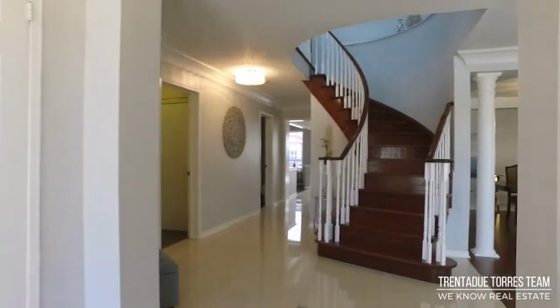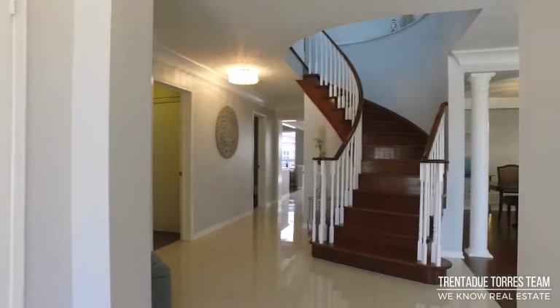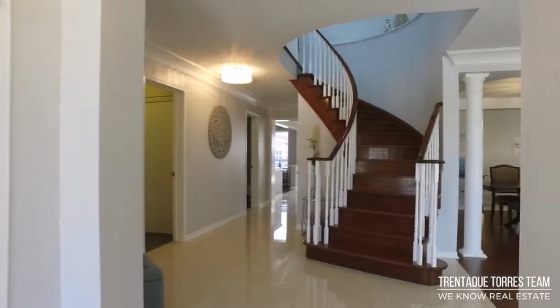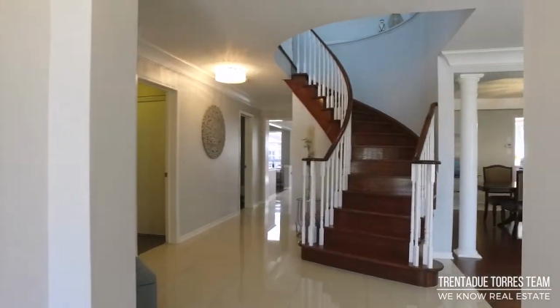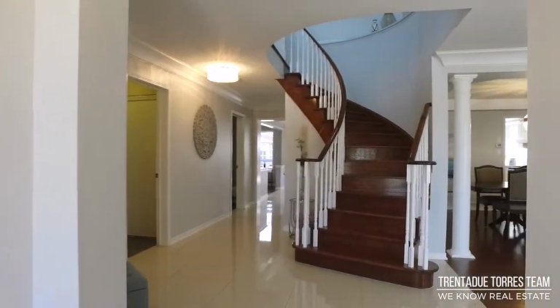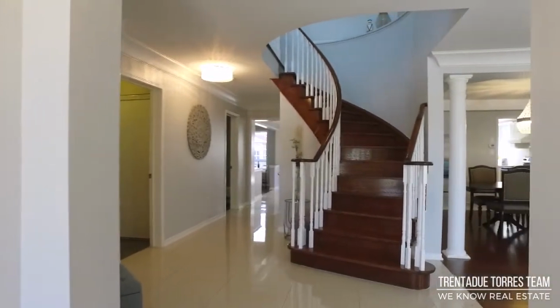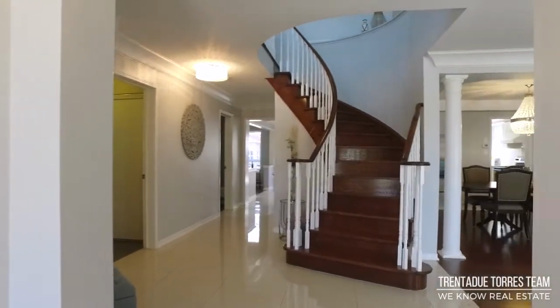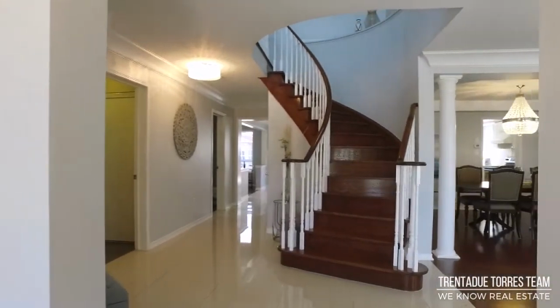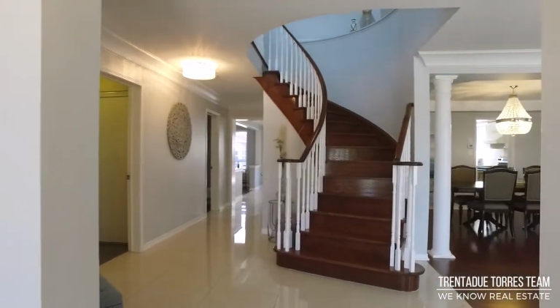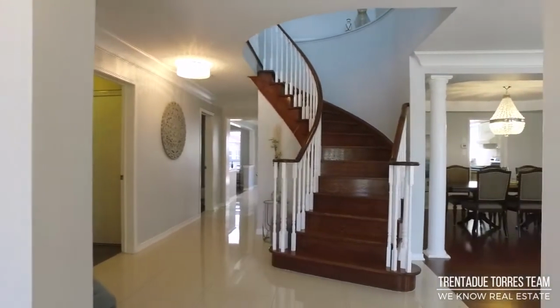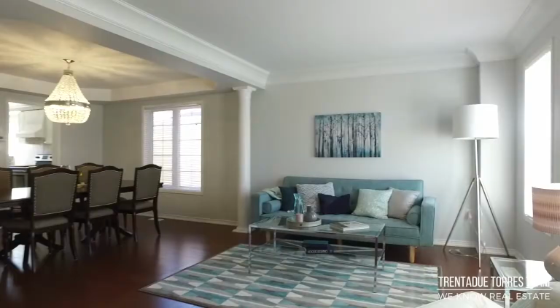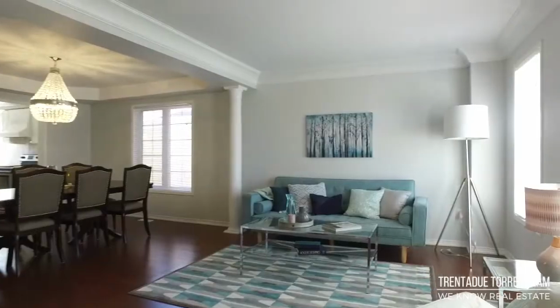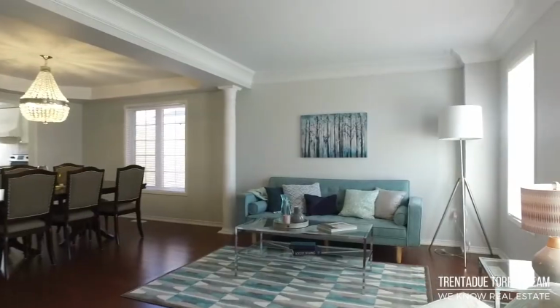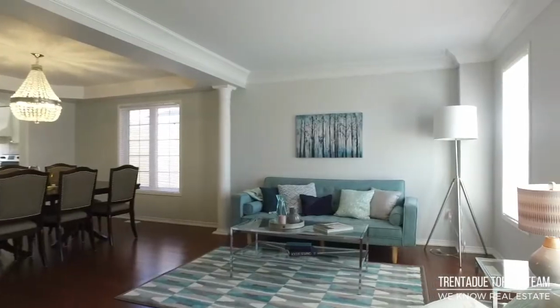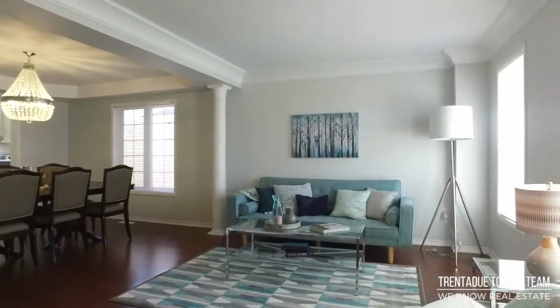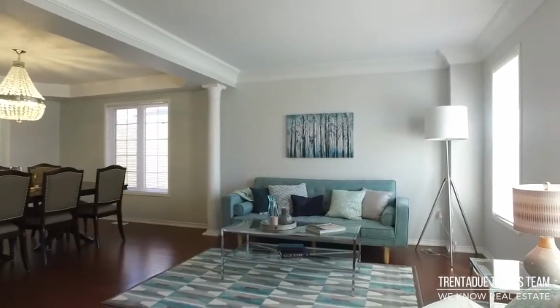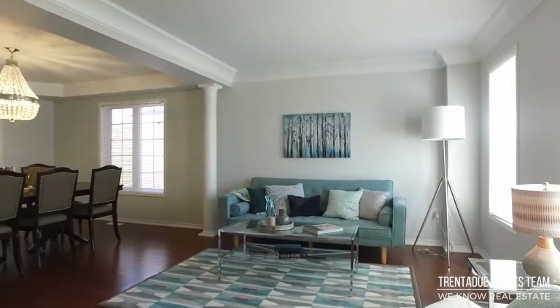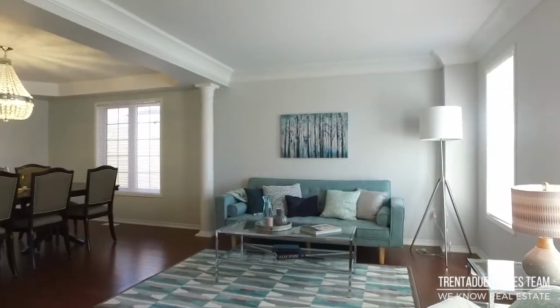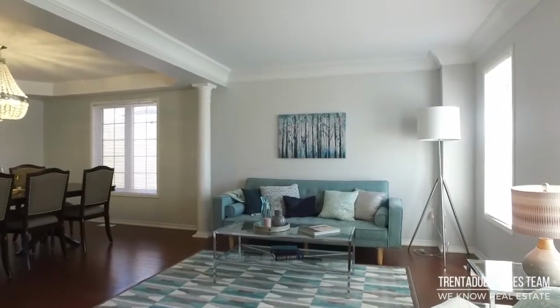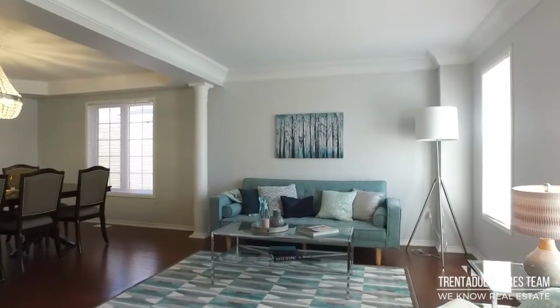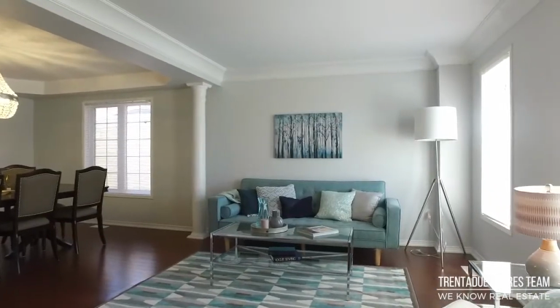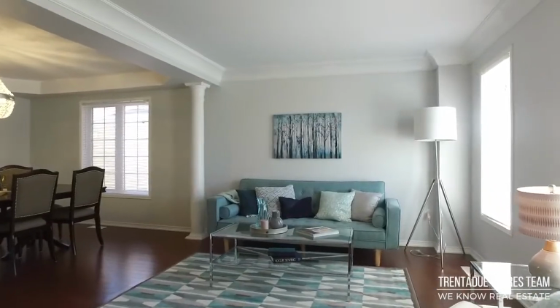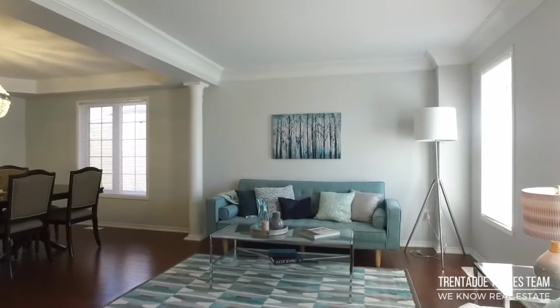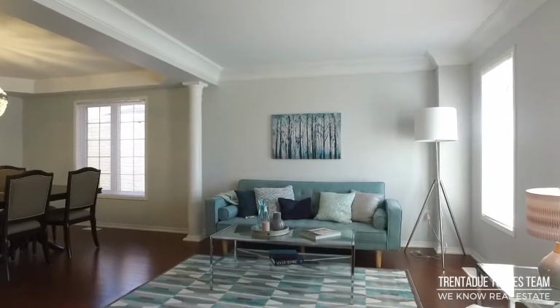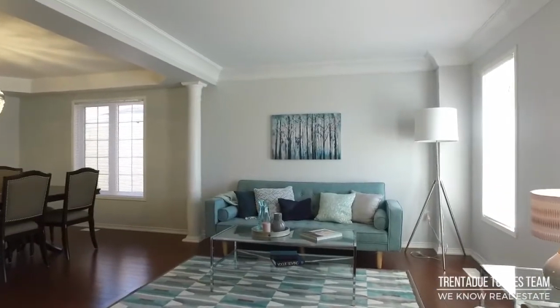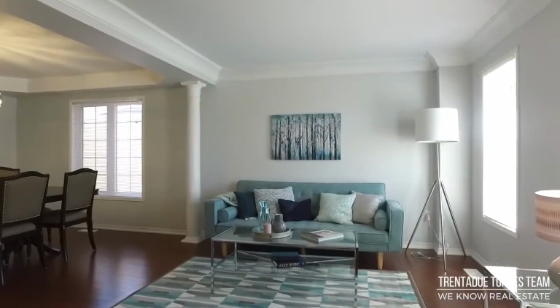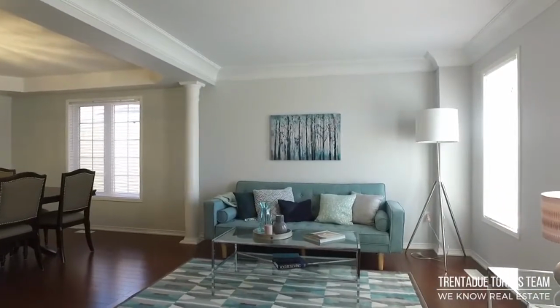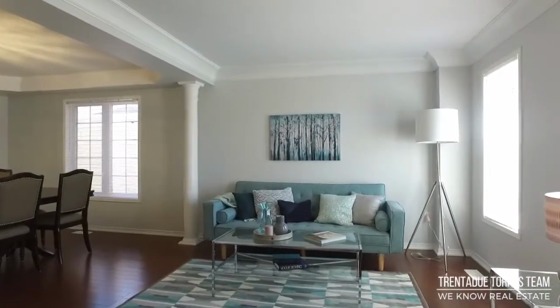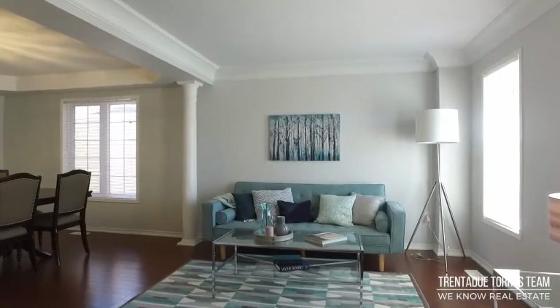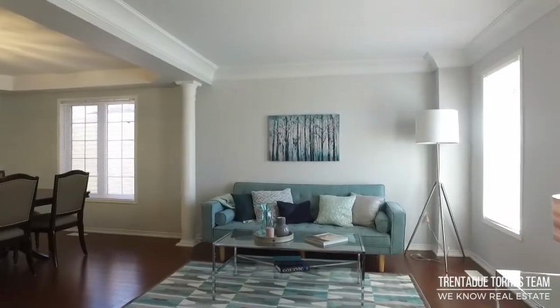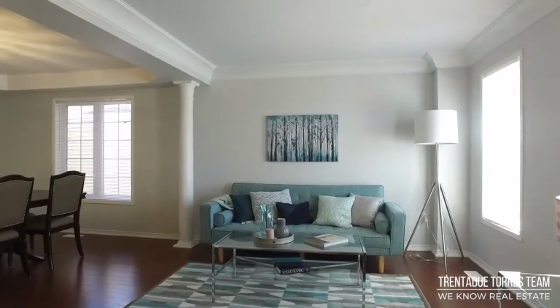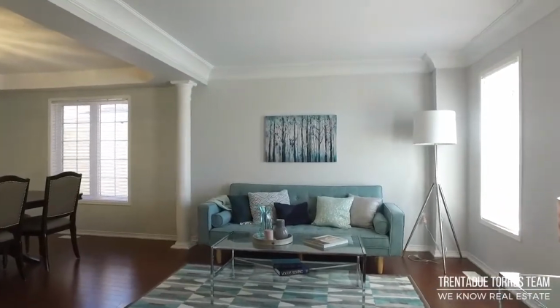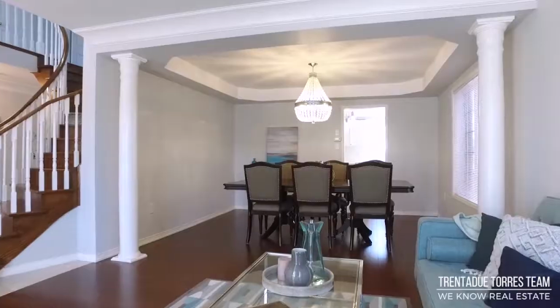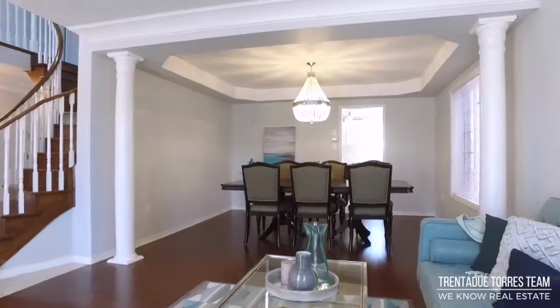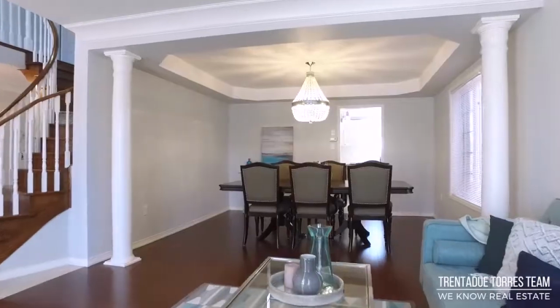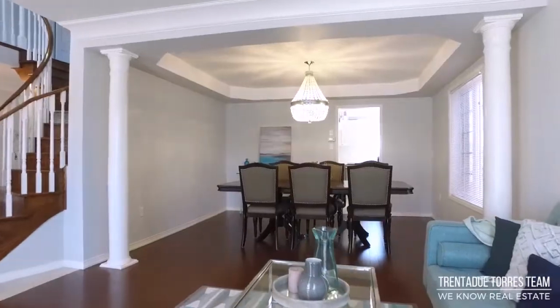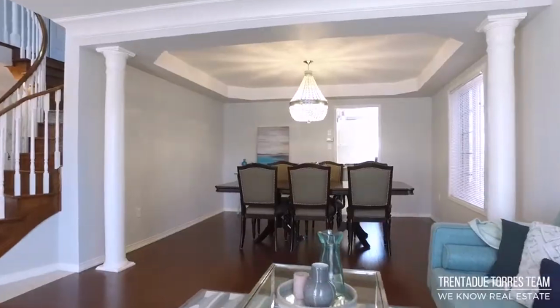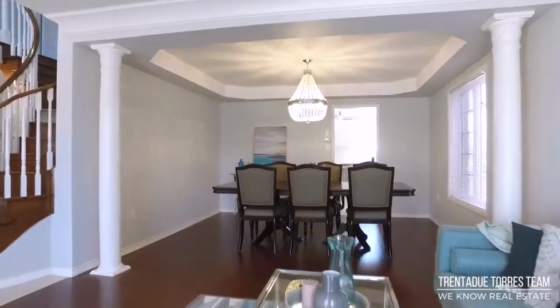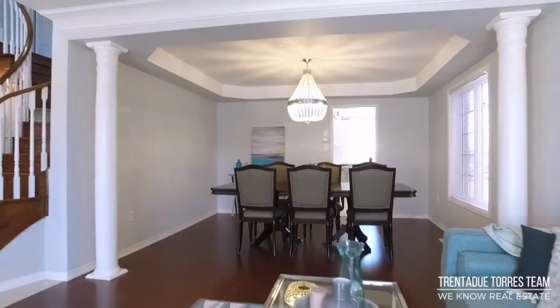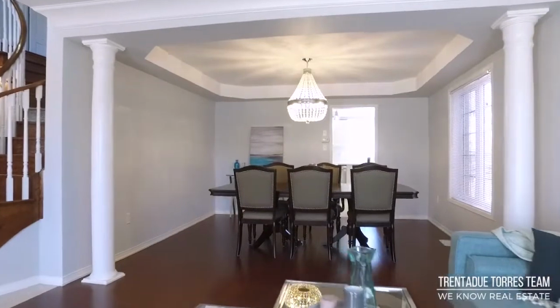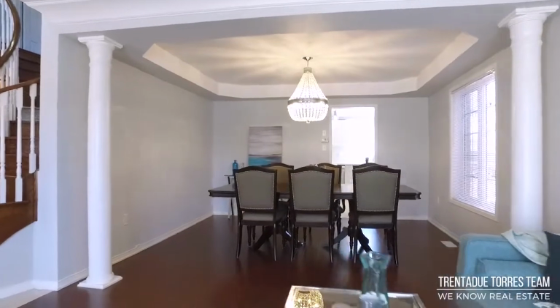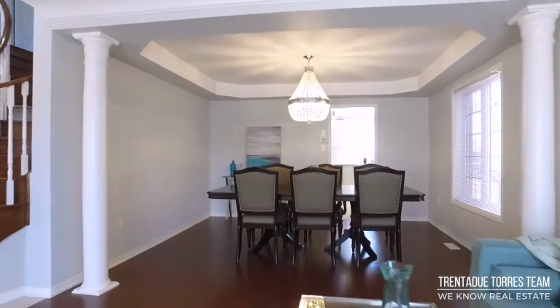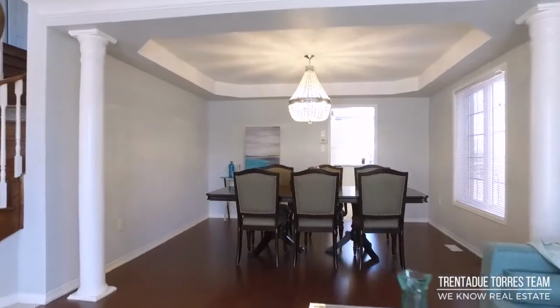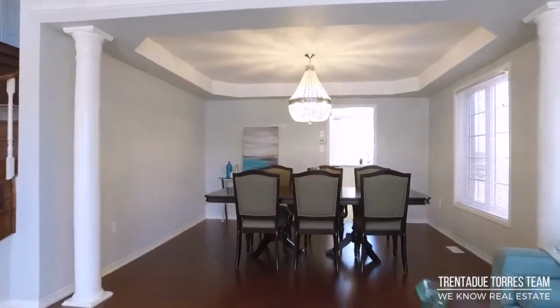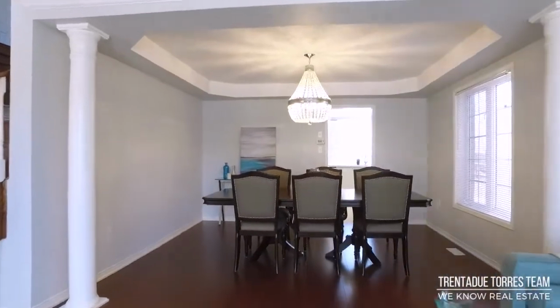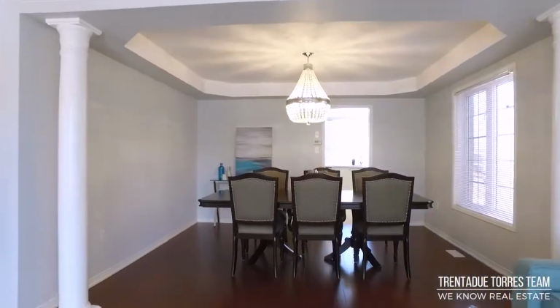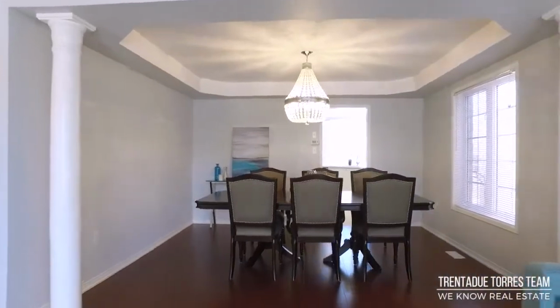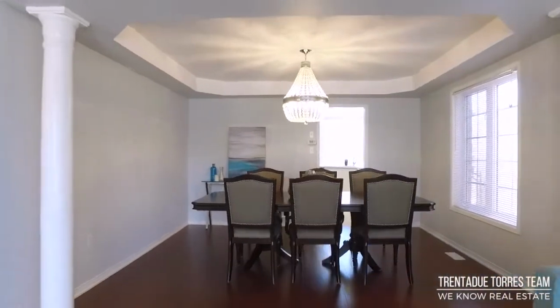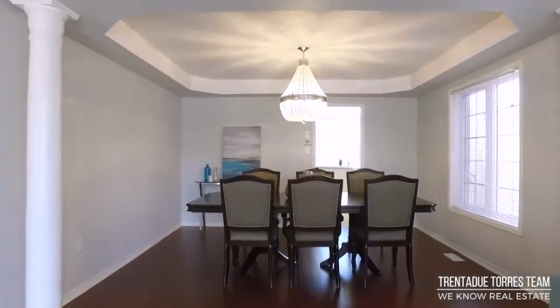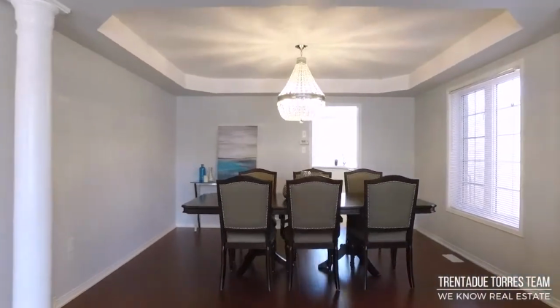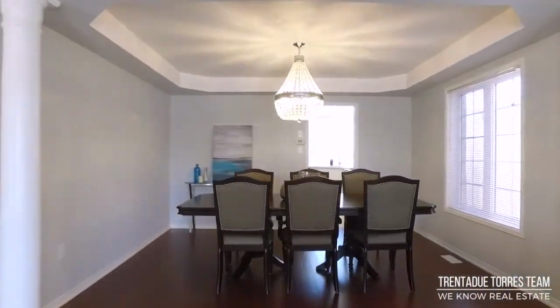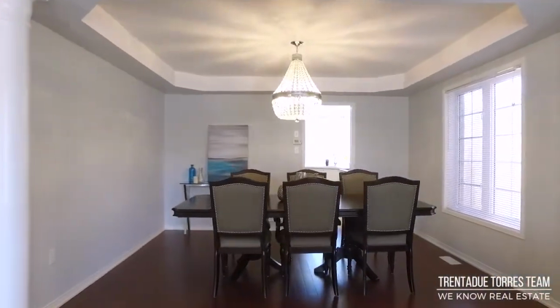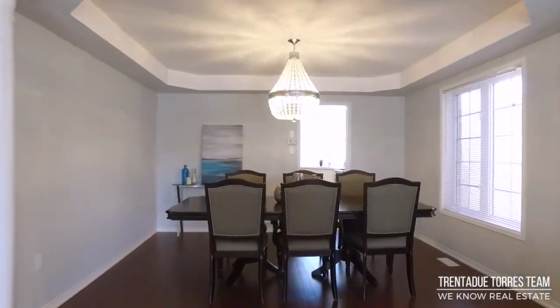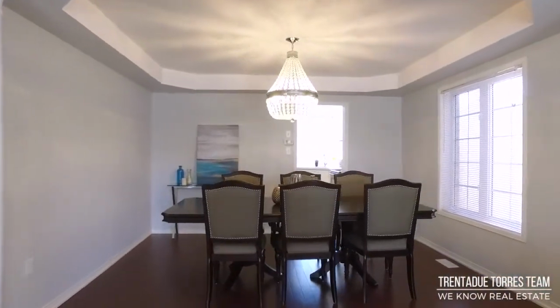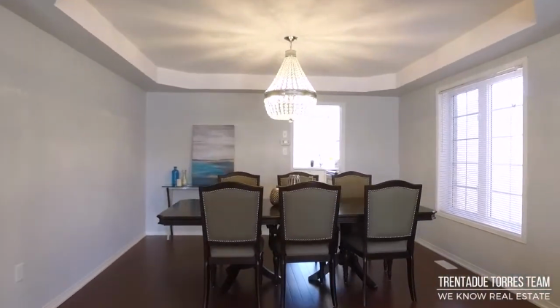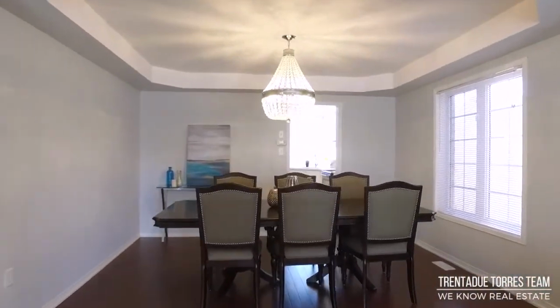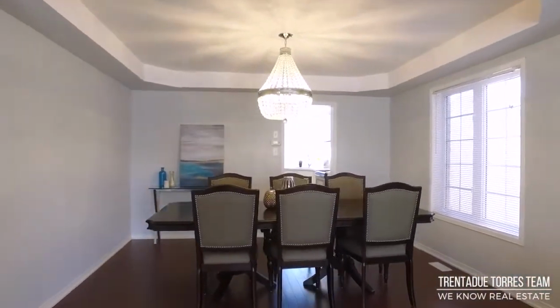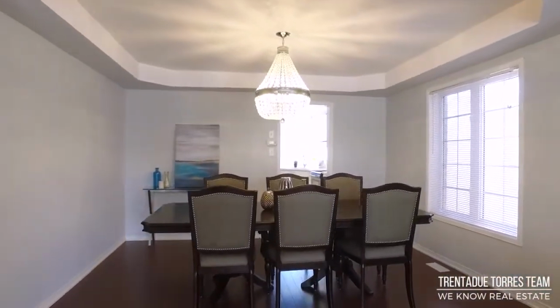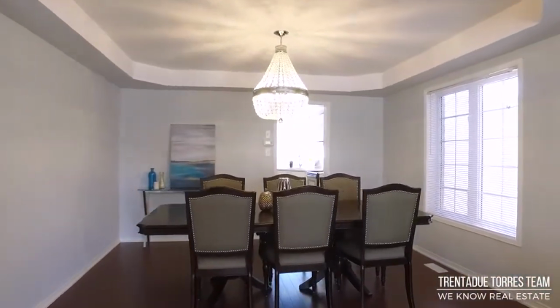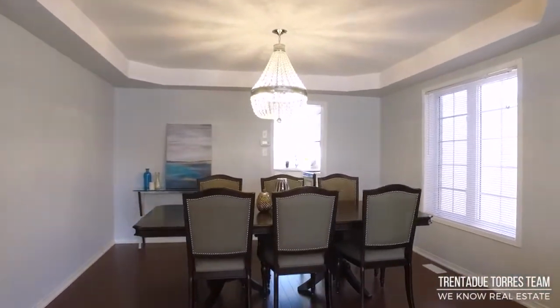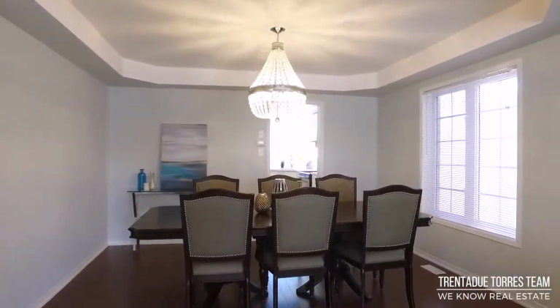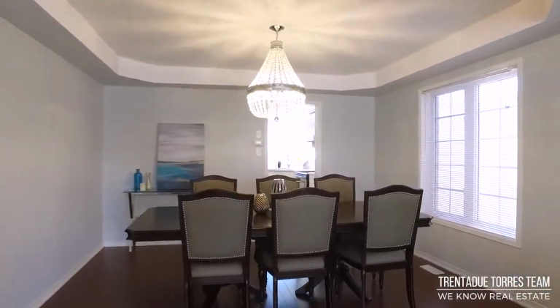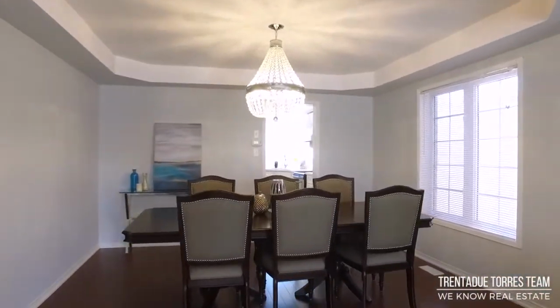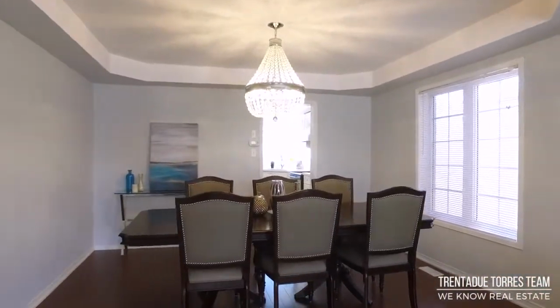Off the foyer we have this spacious formal living room that leads into a formal dining room that features also a coffered ceiling.